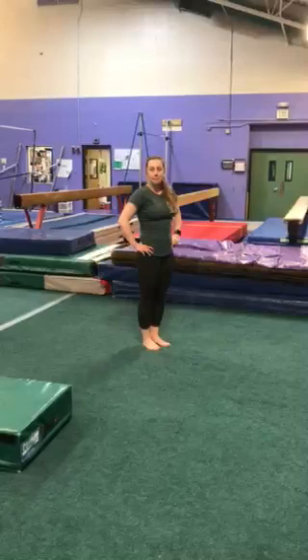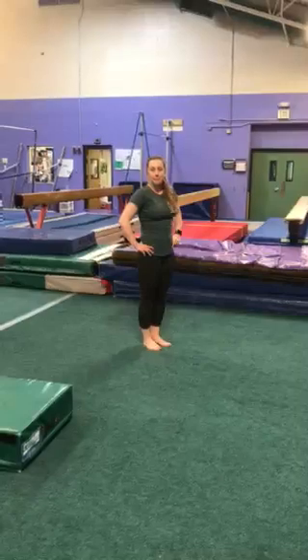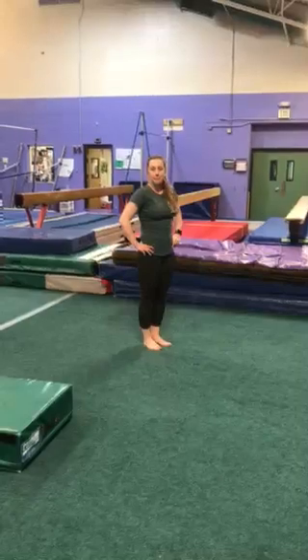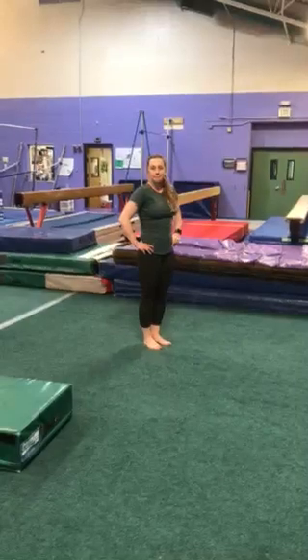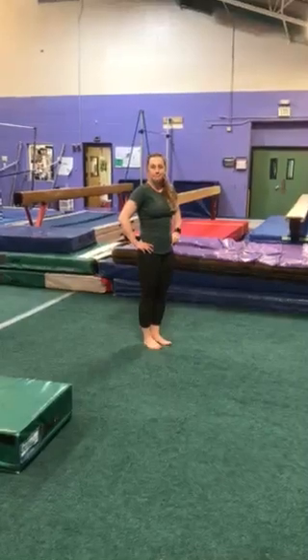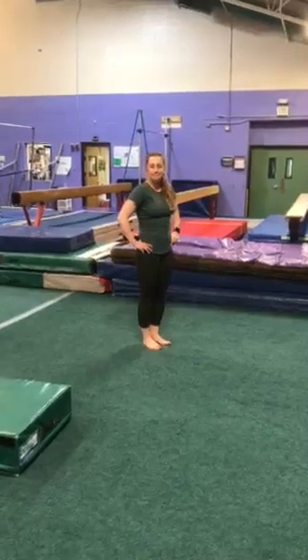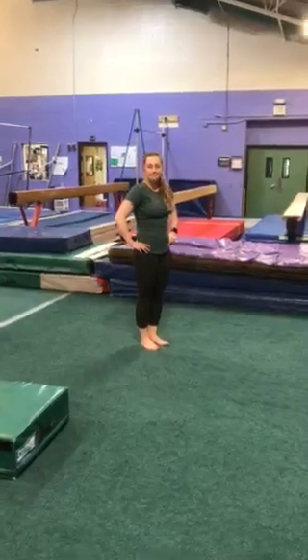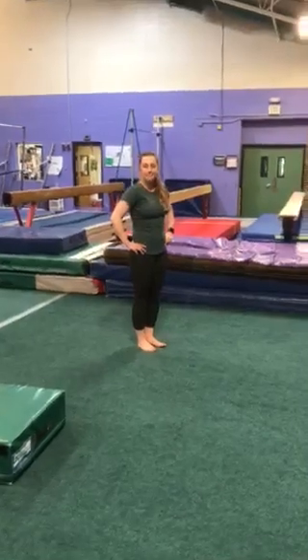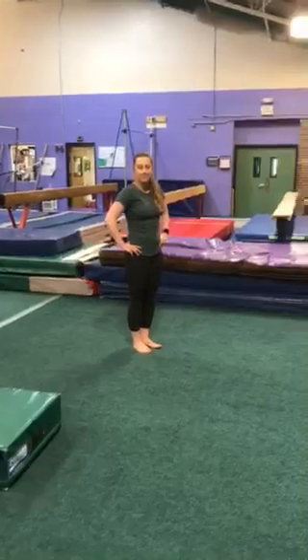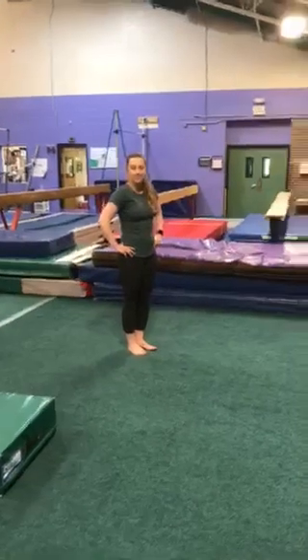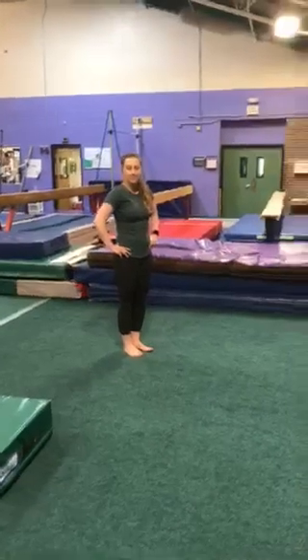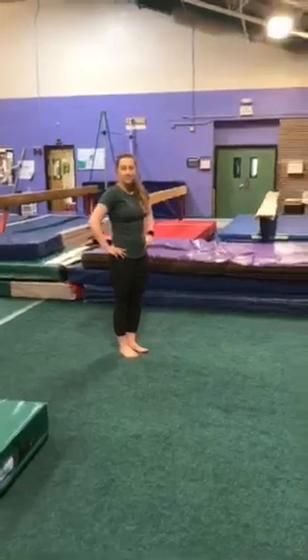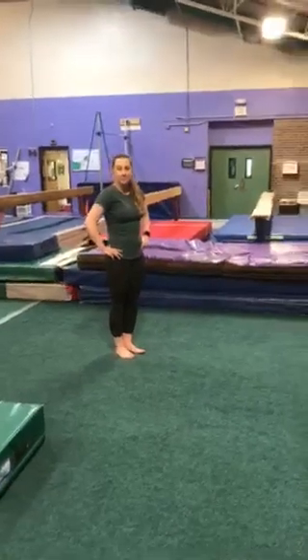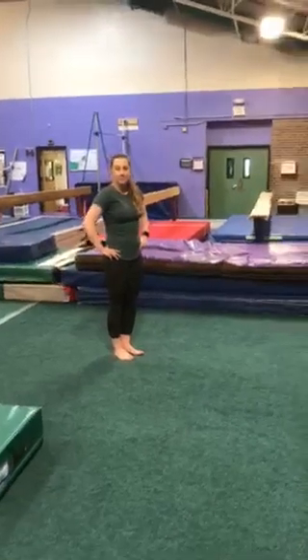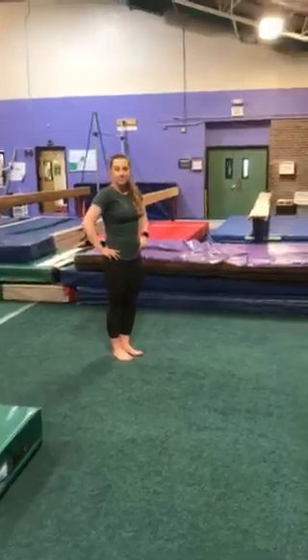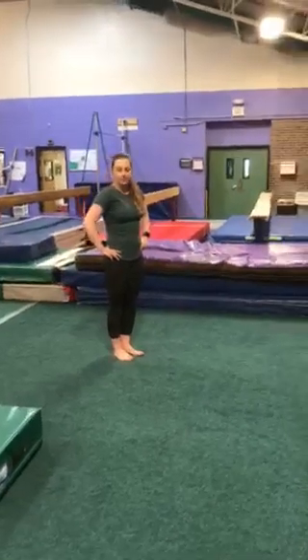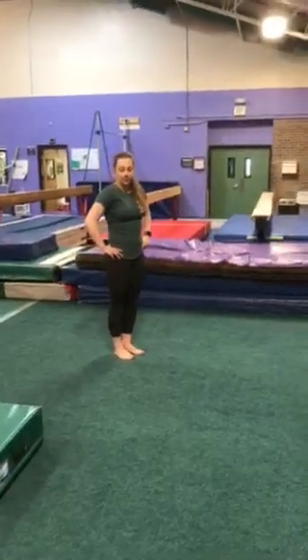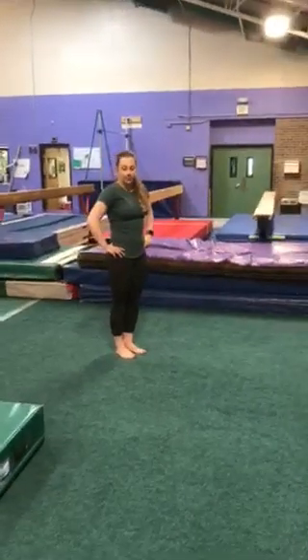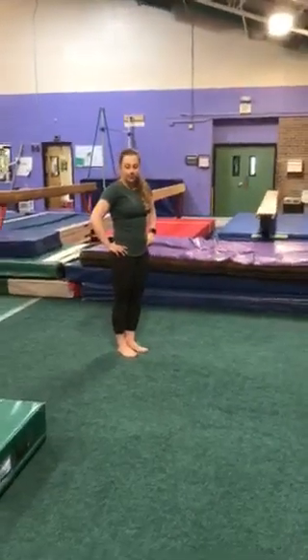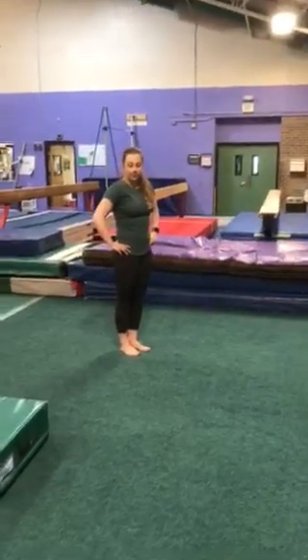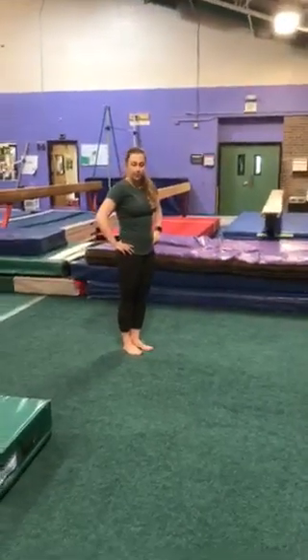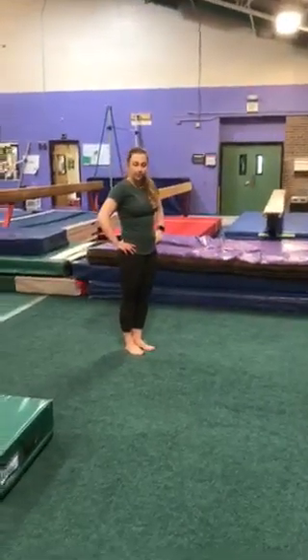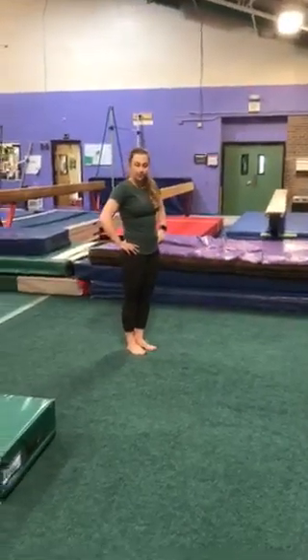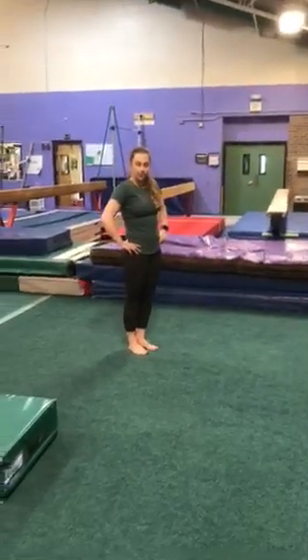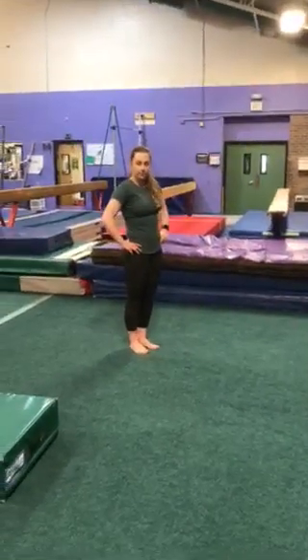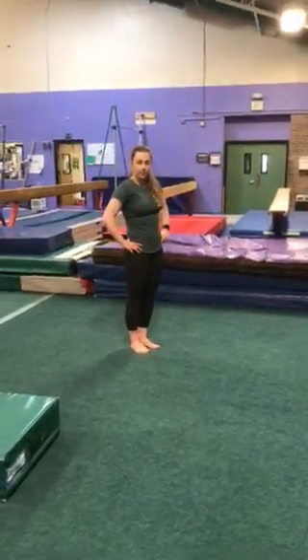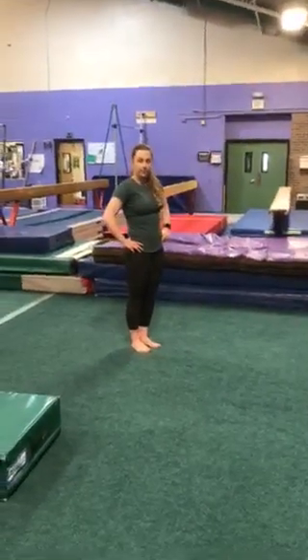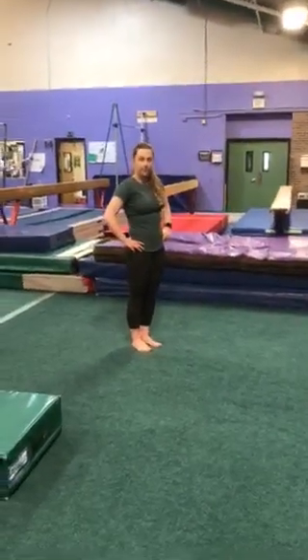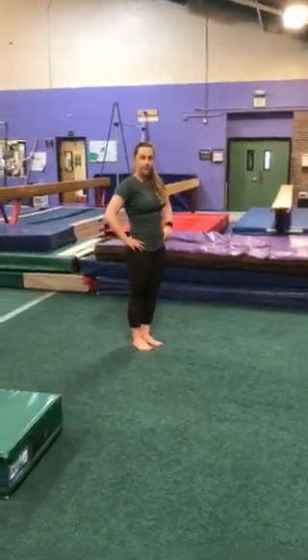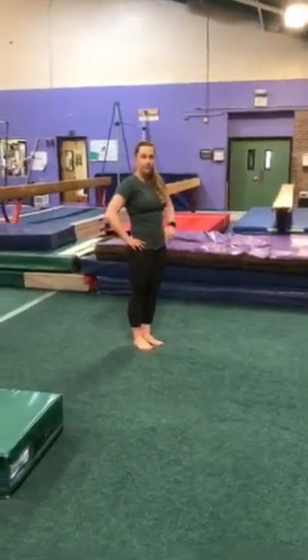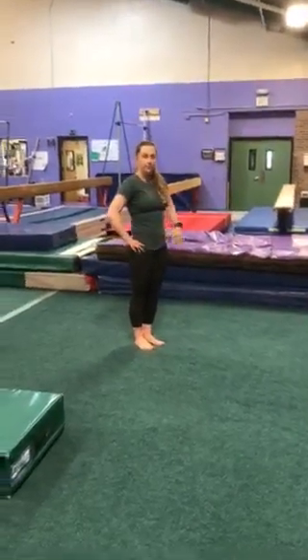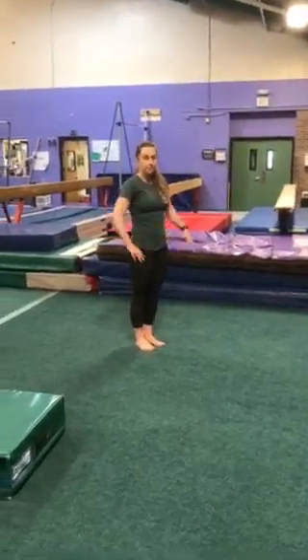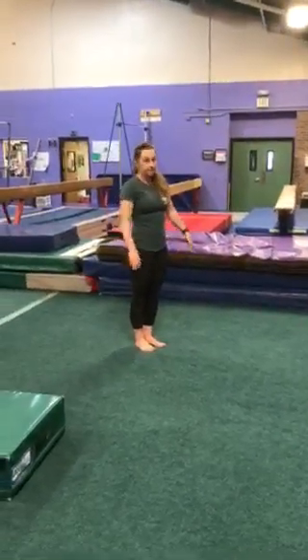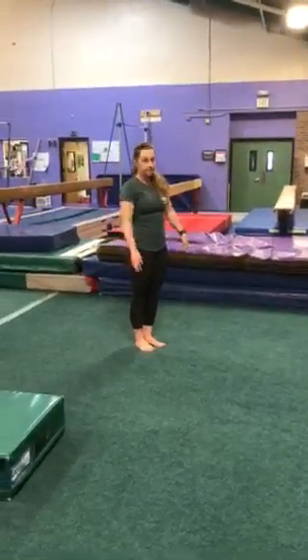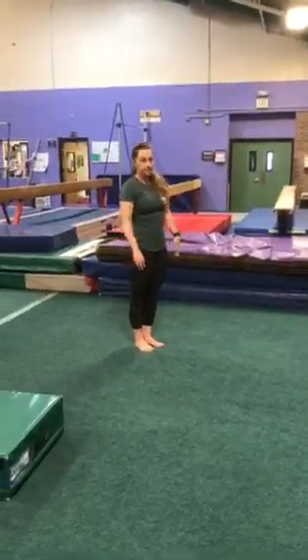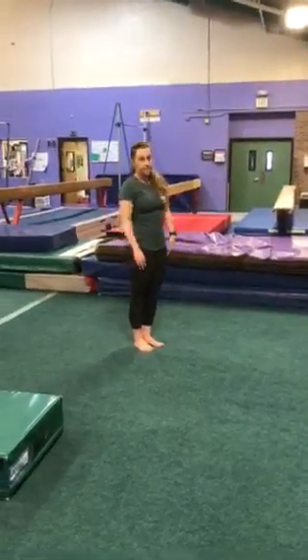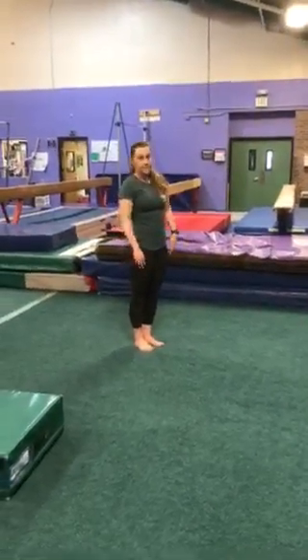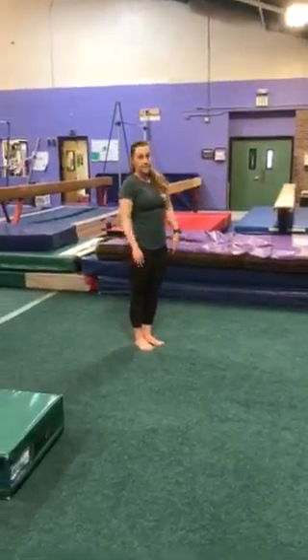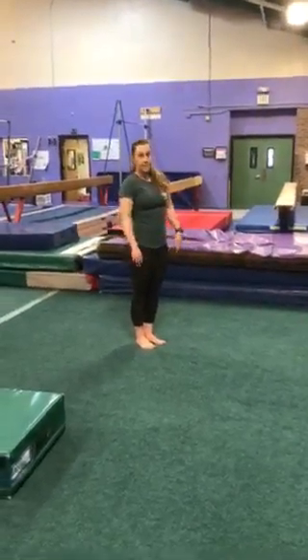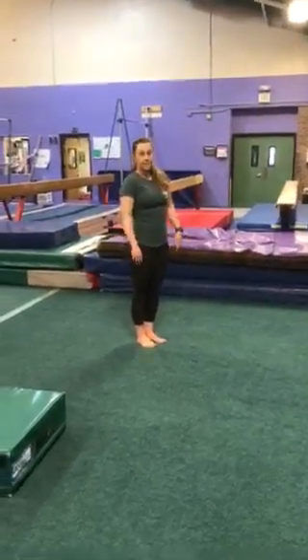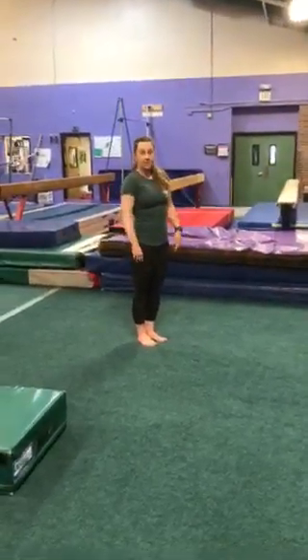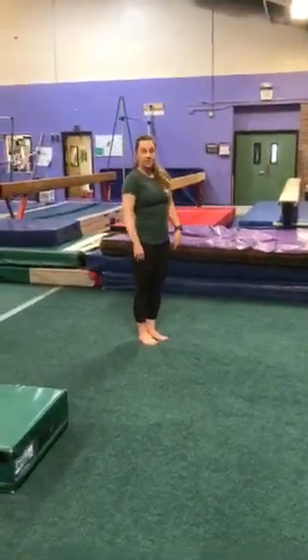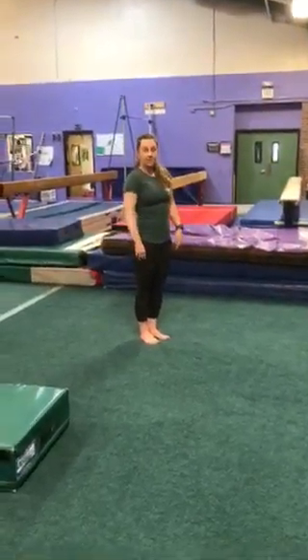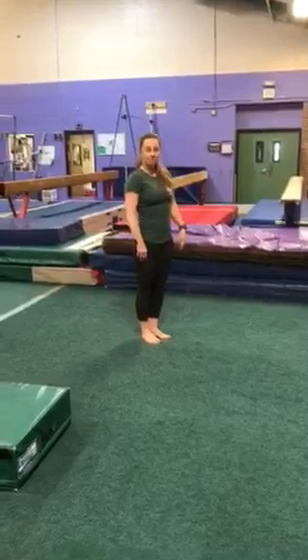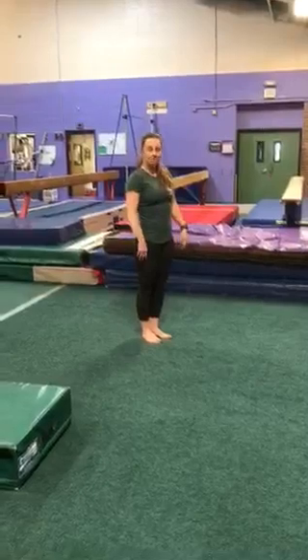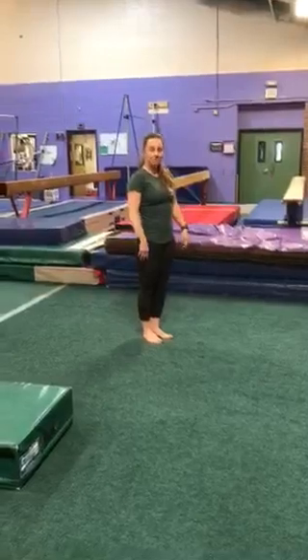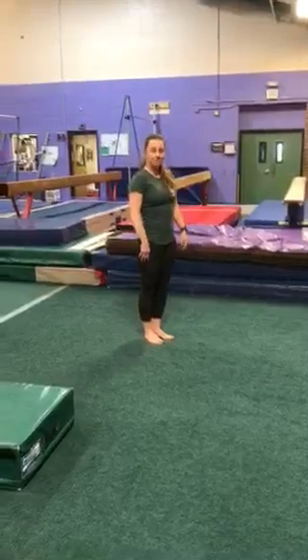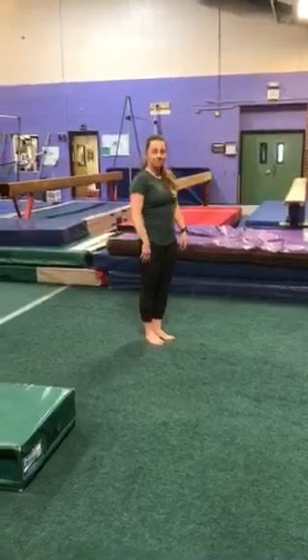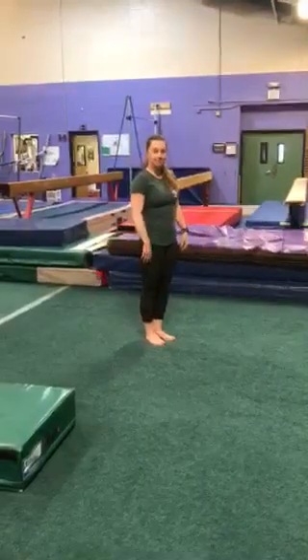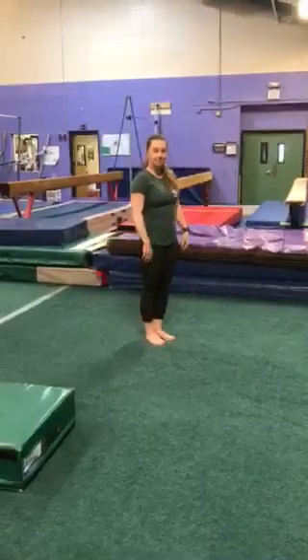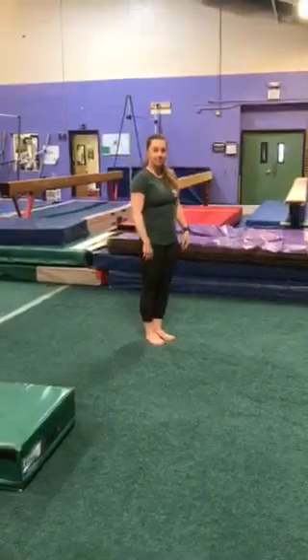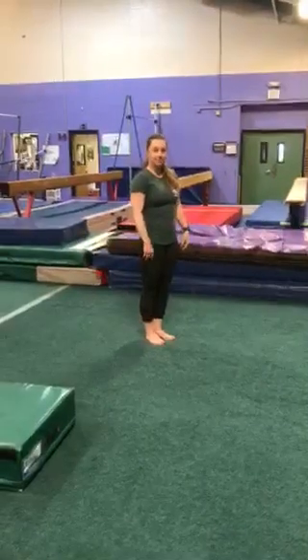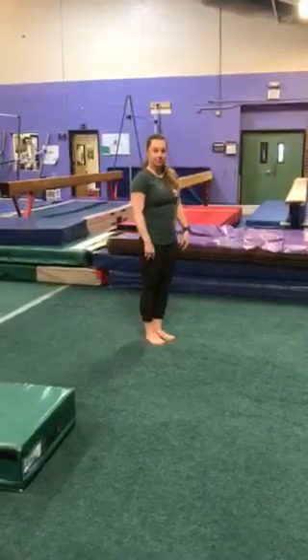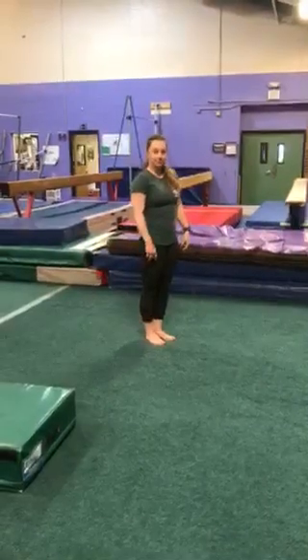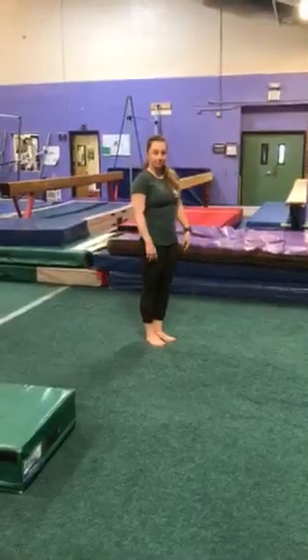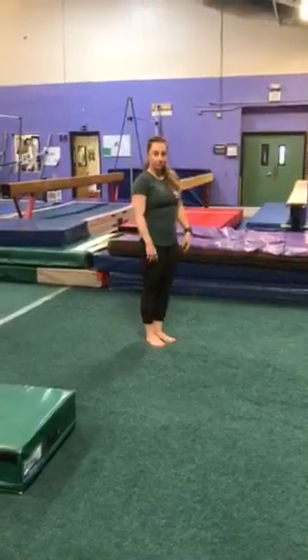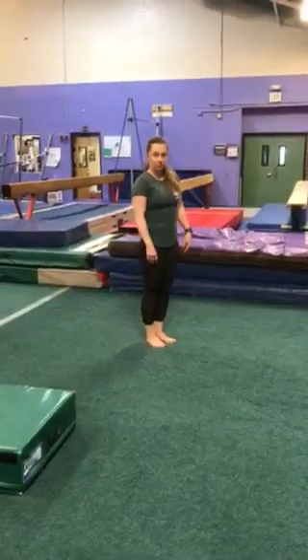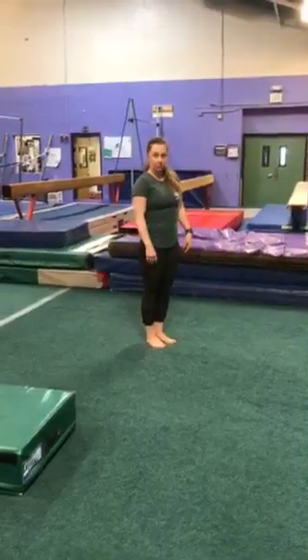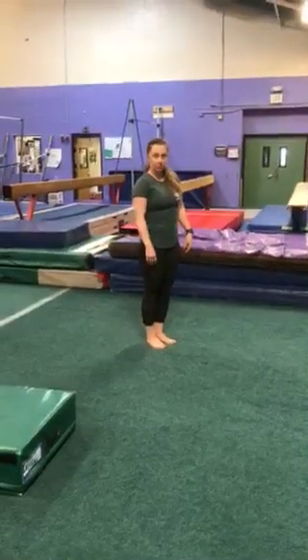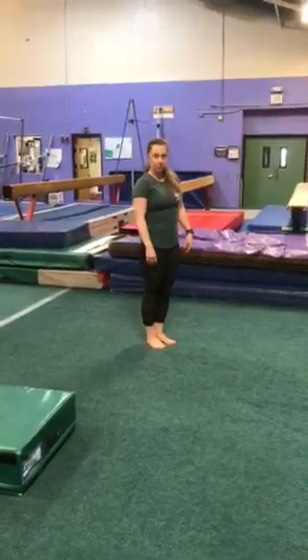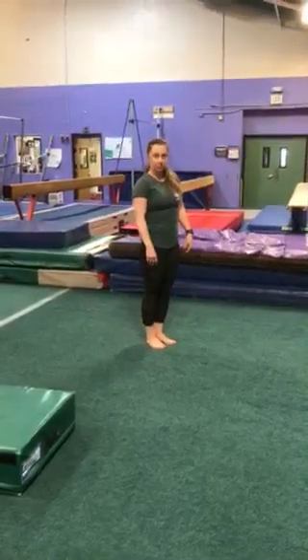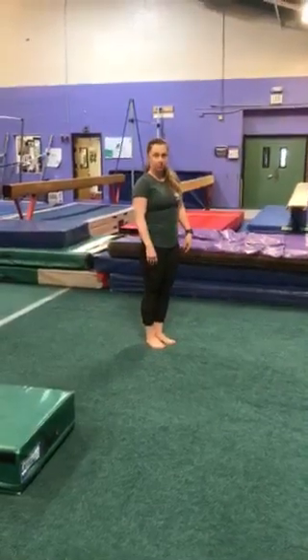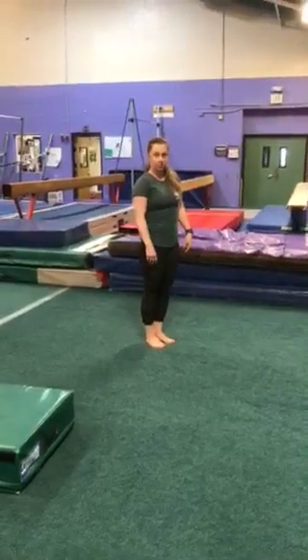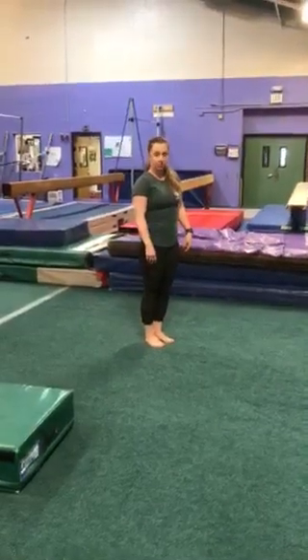Hi everyone. These are some handstand drills that you can be working on at home to help your gymnastics out.